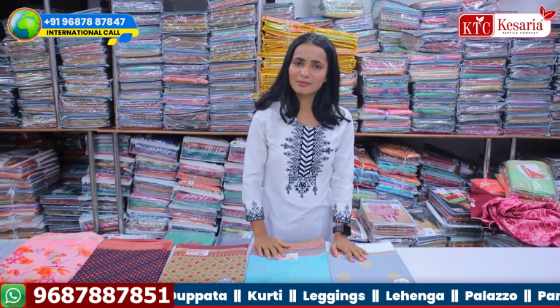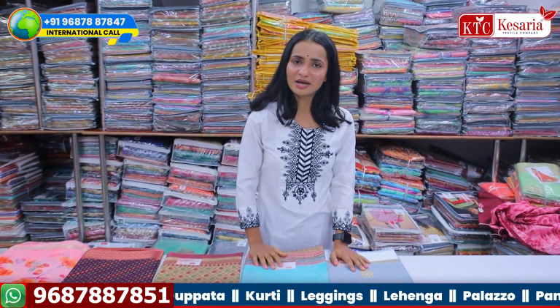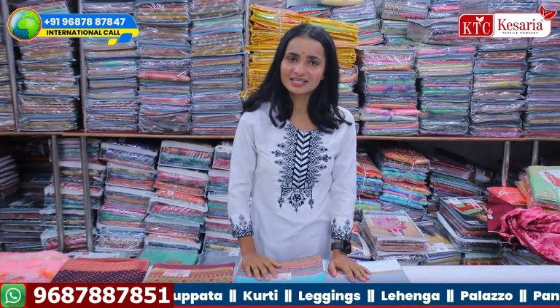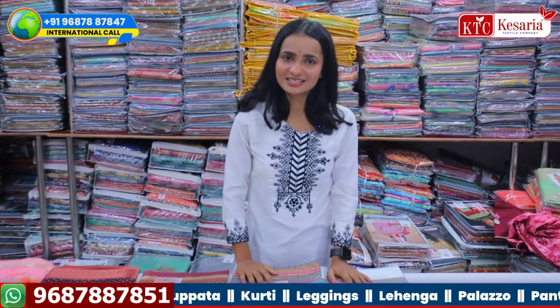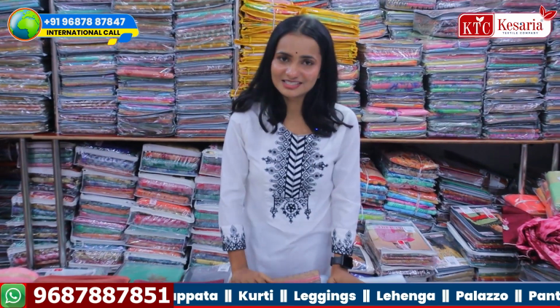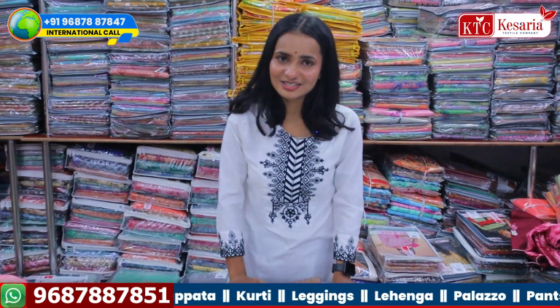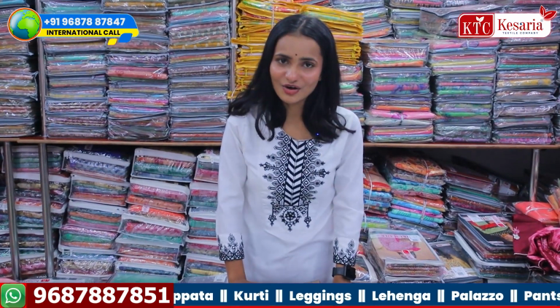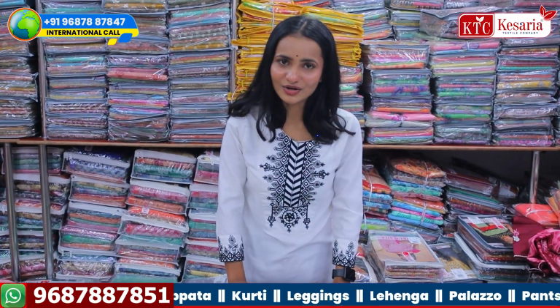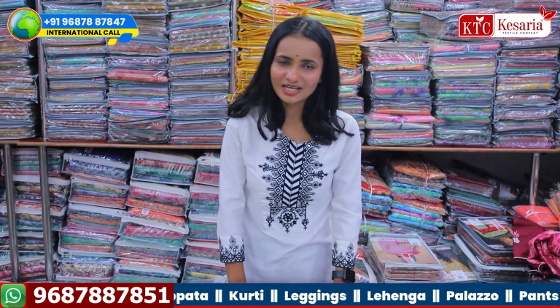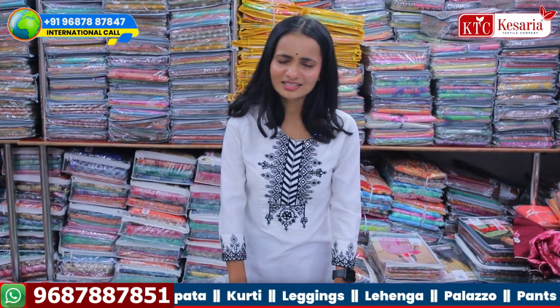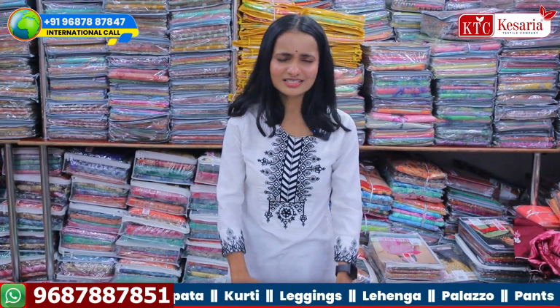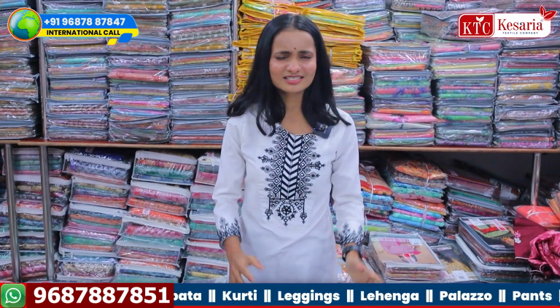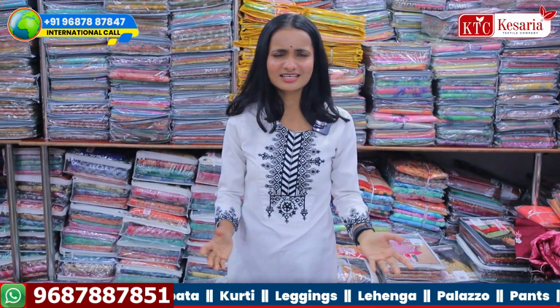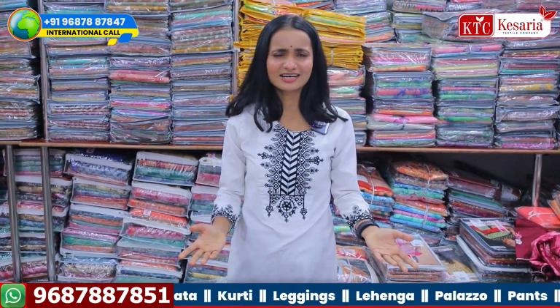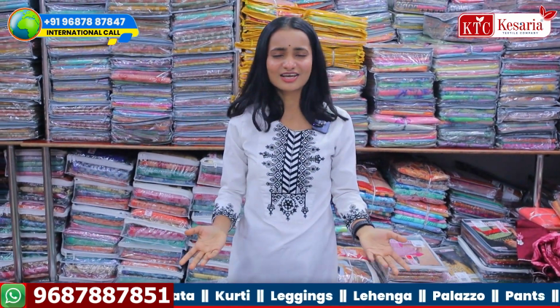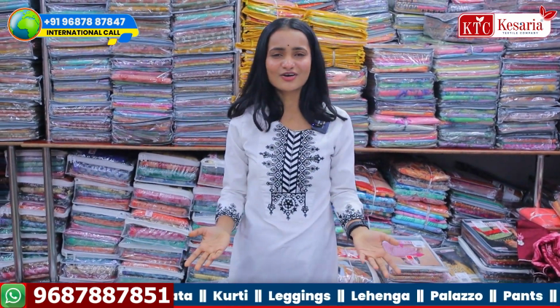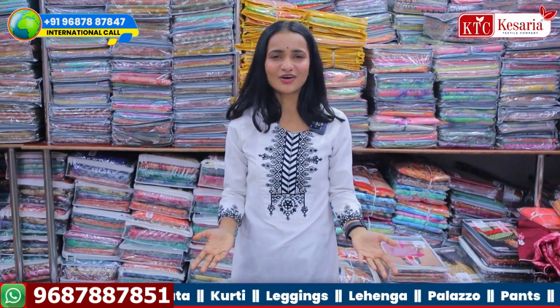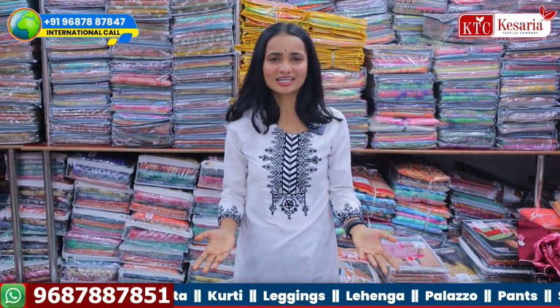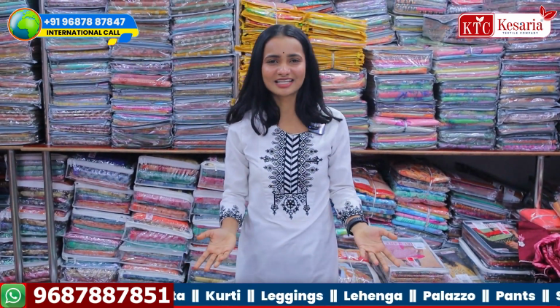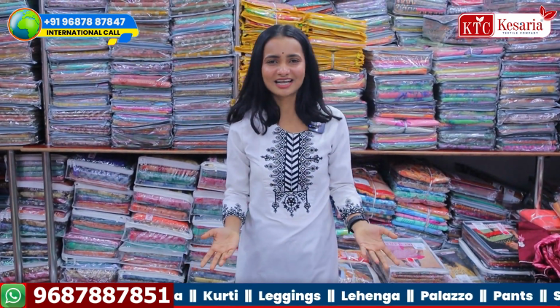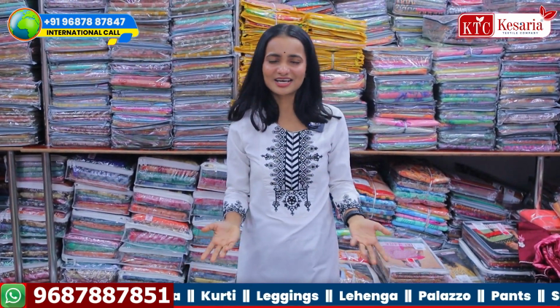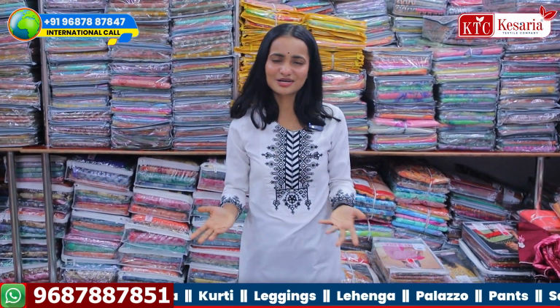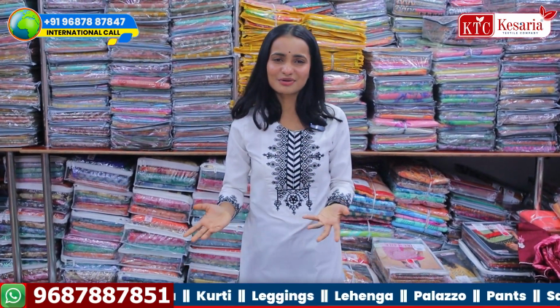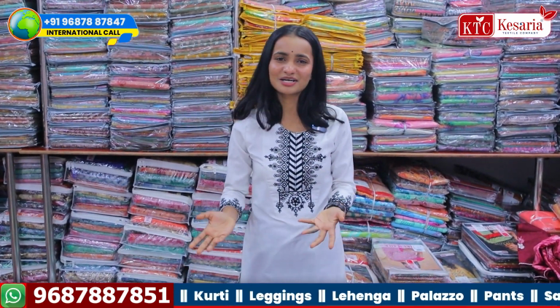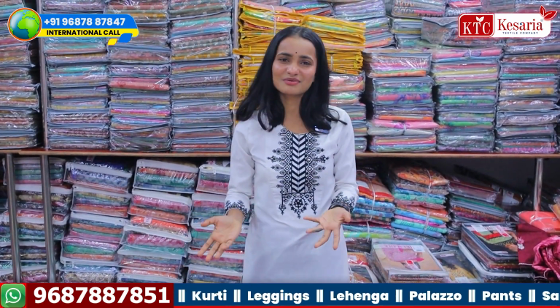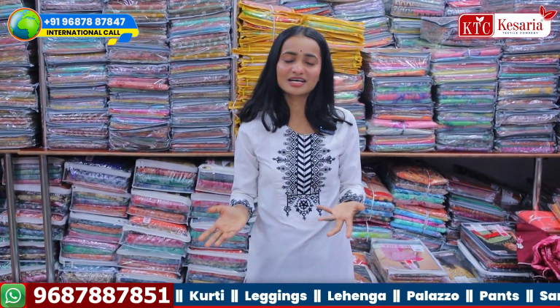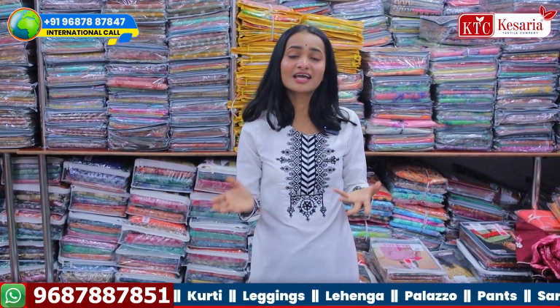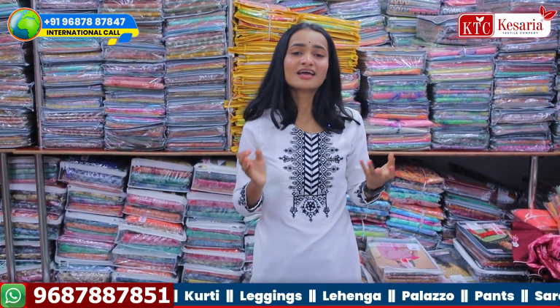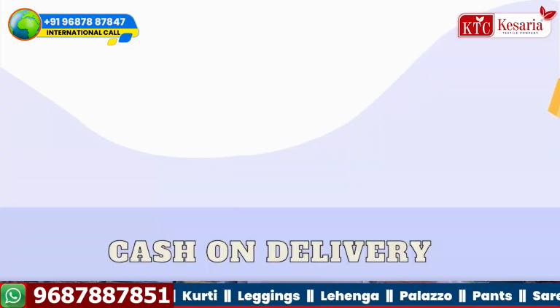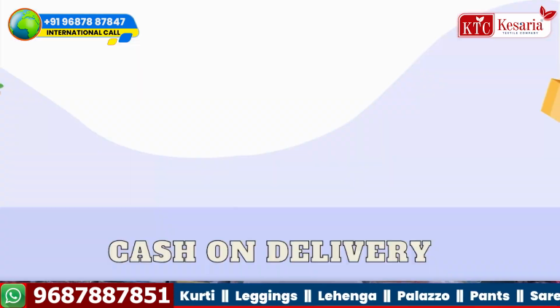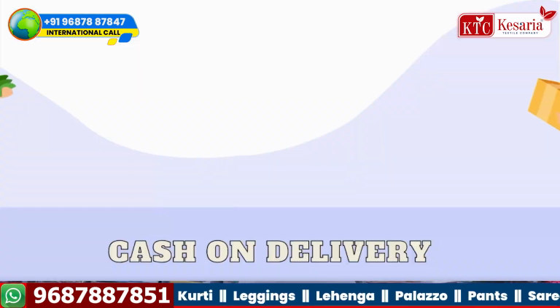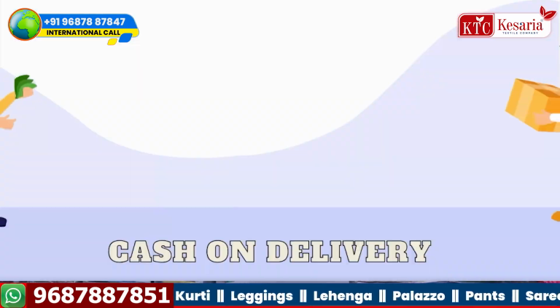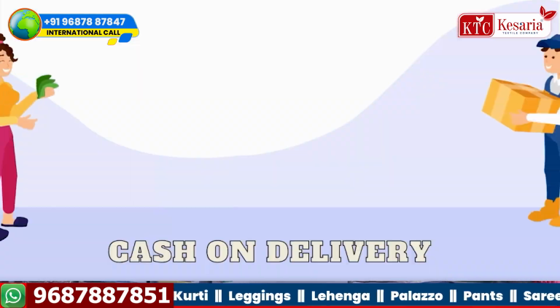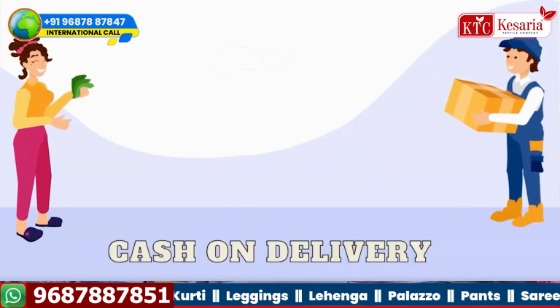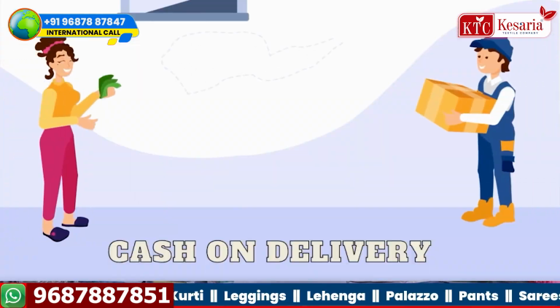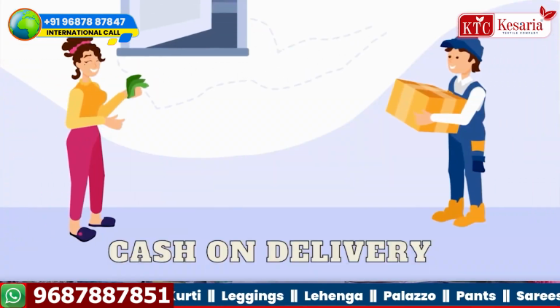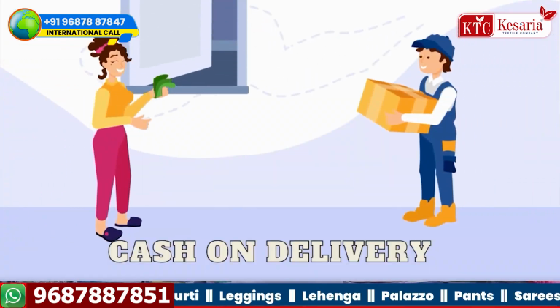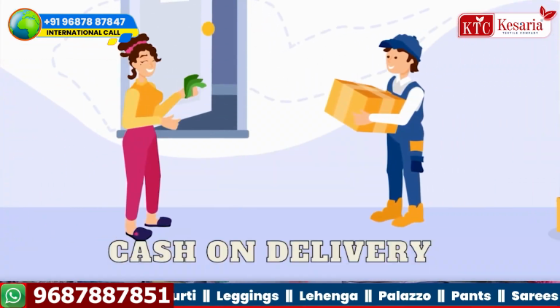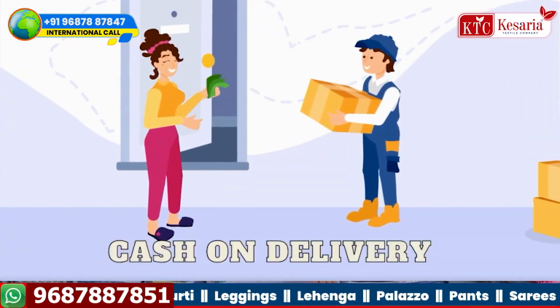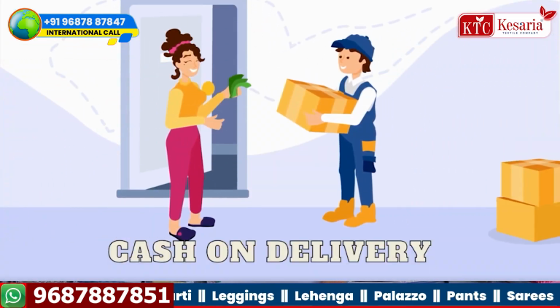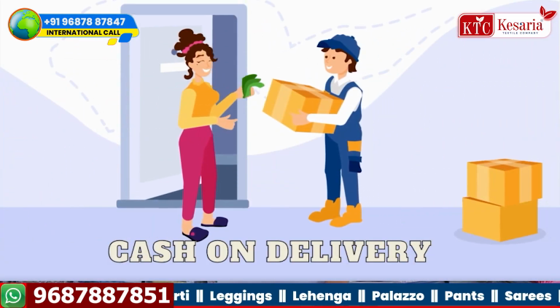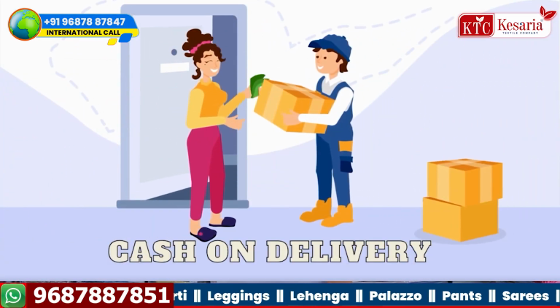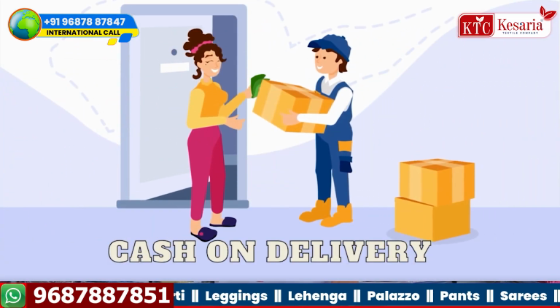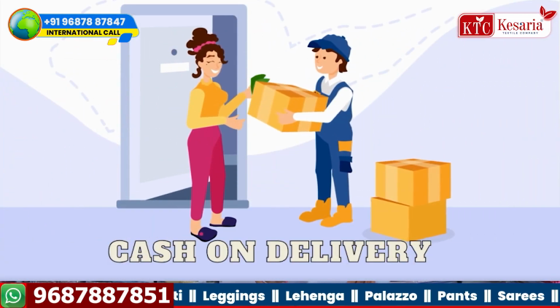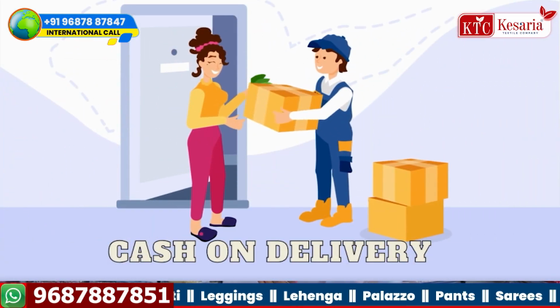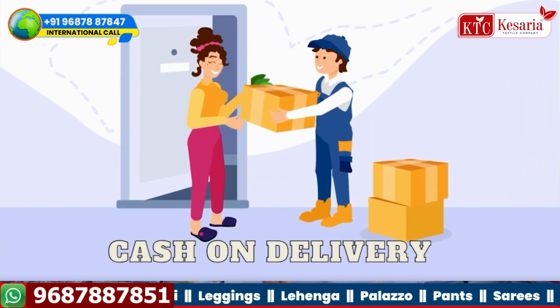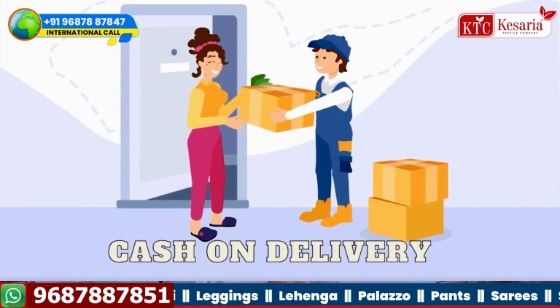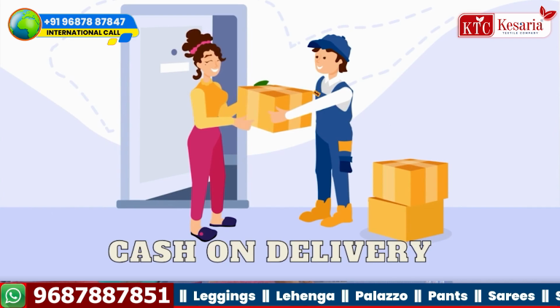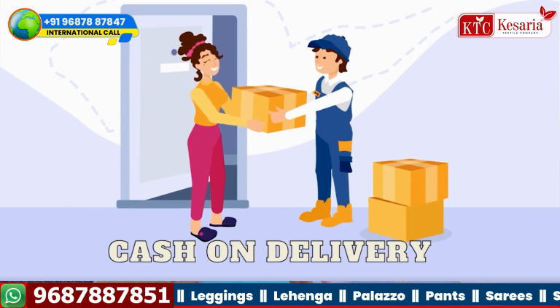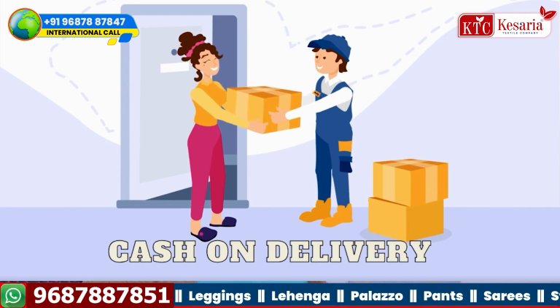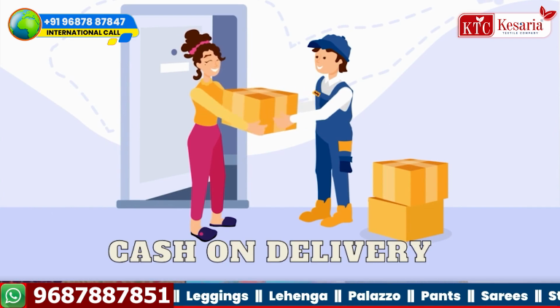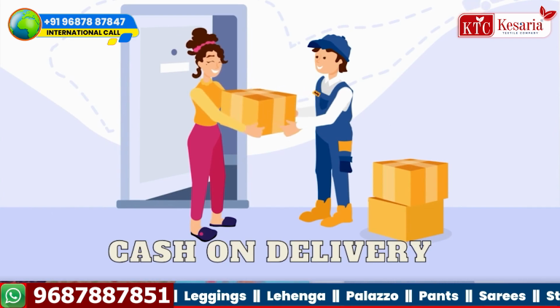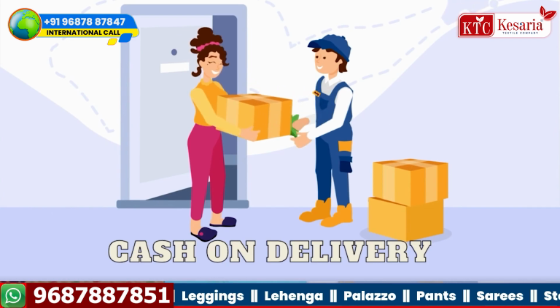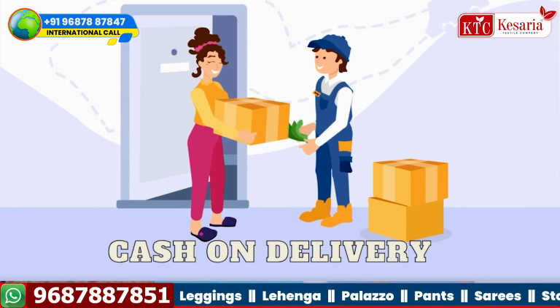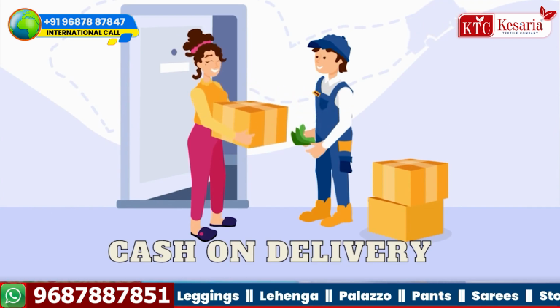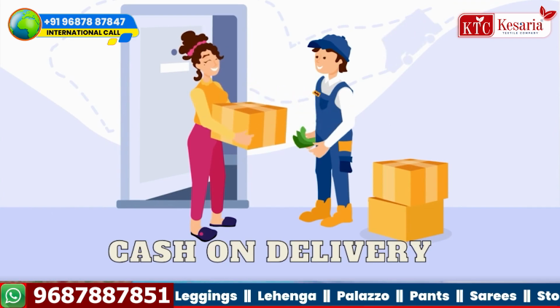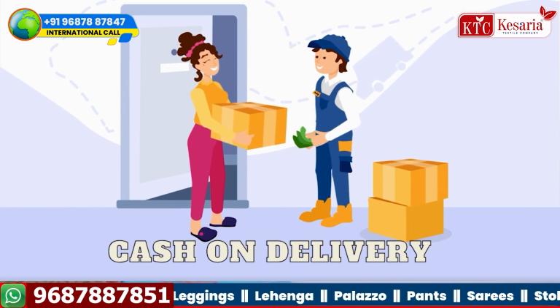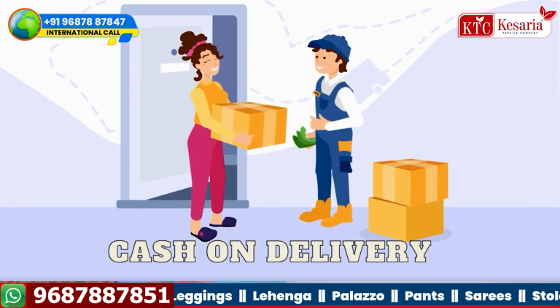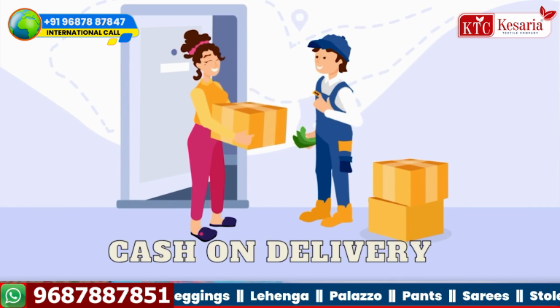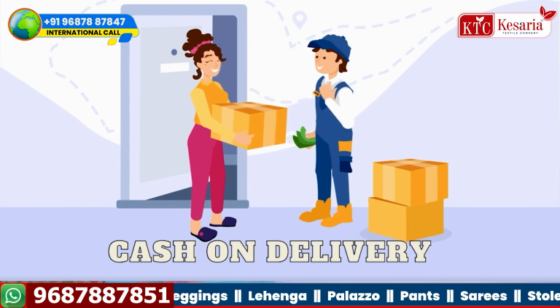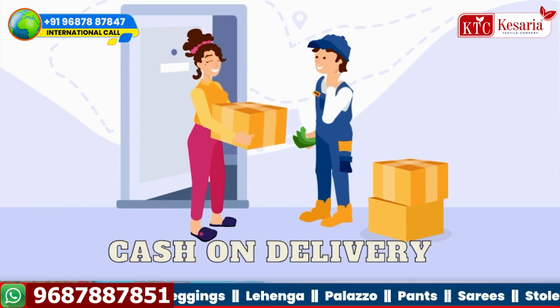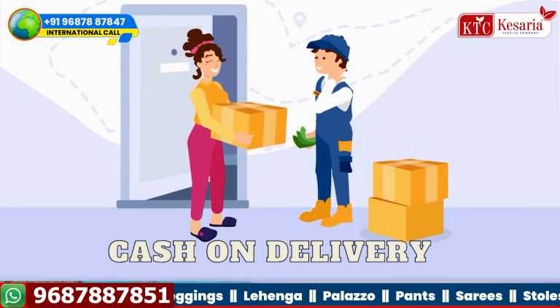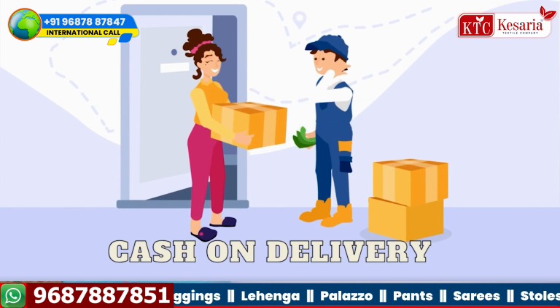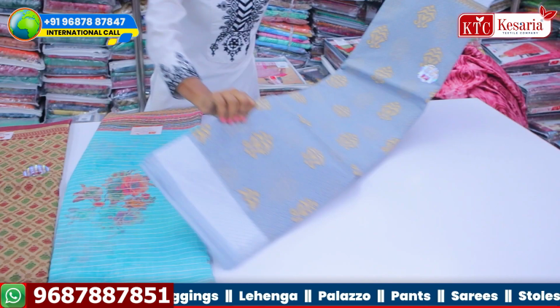It will be a 10,000 order. You will need the house with cash on delivery. You will see the next variety.